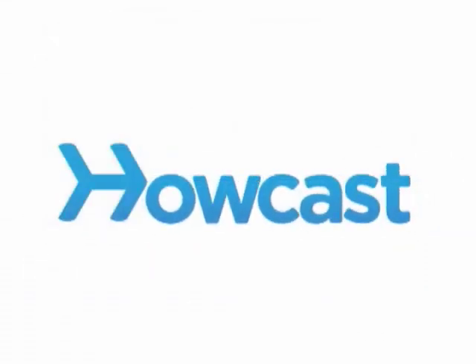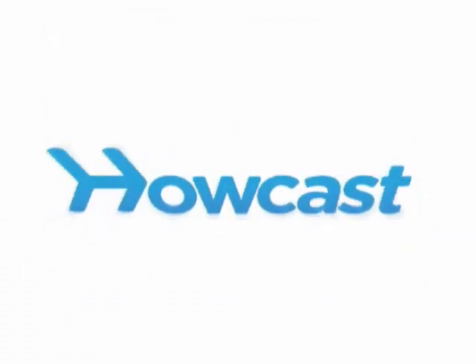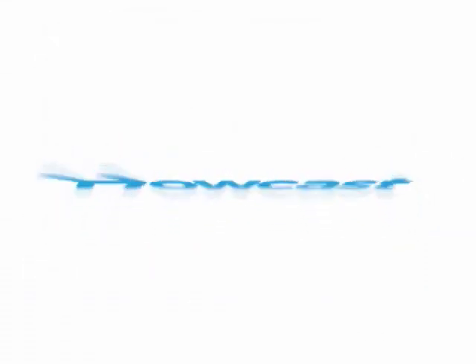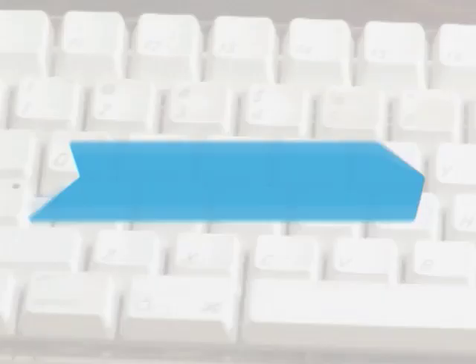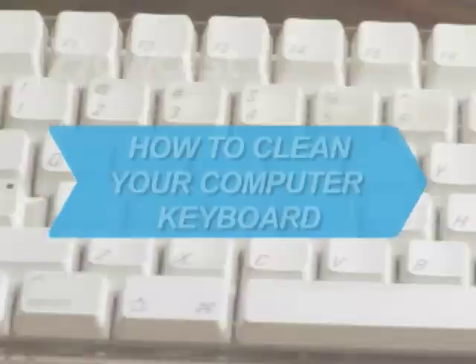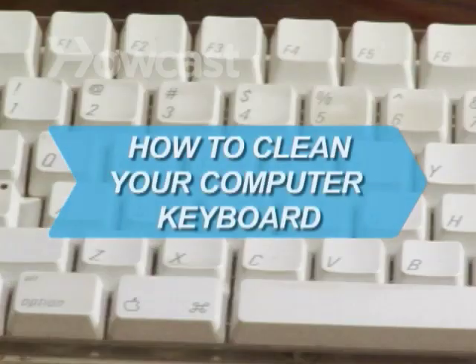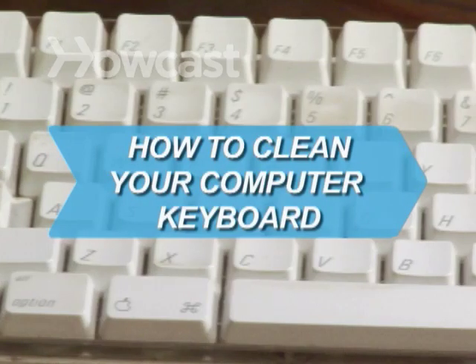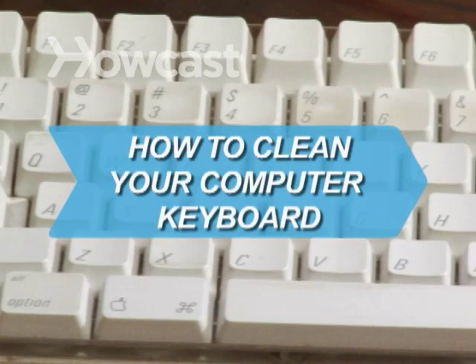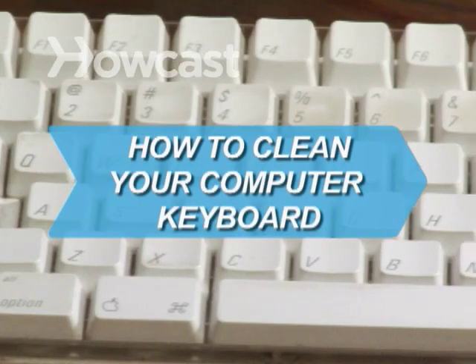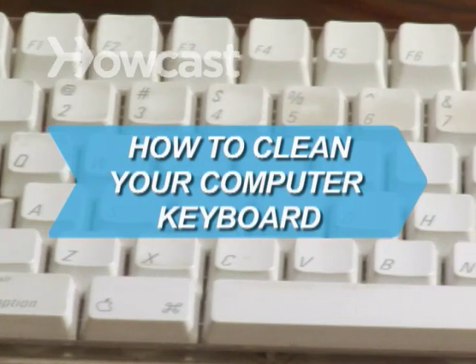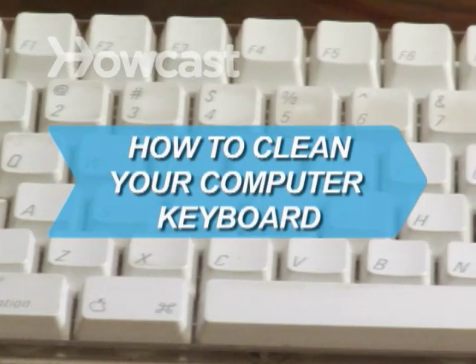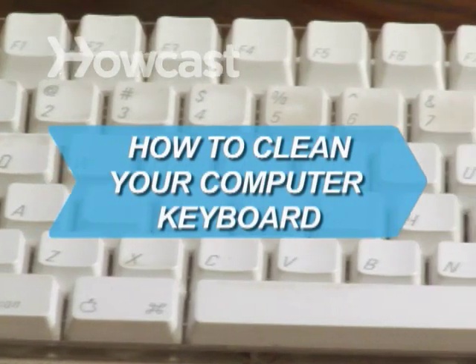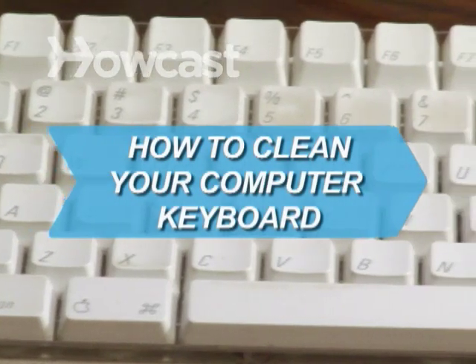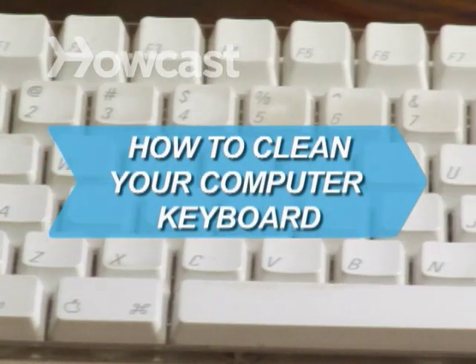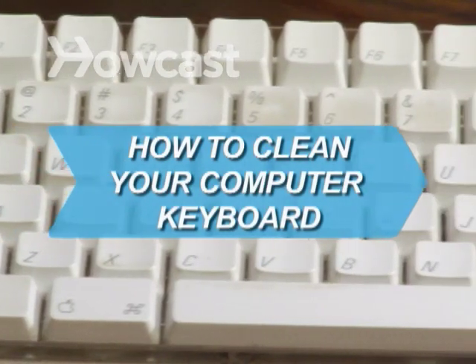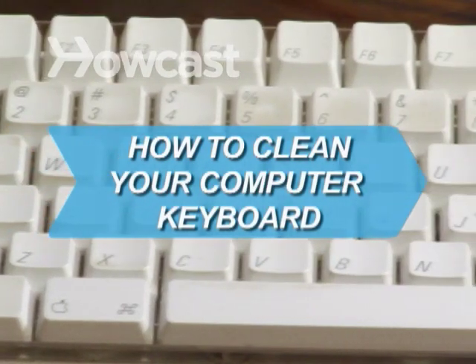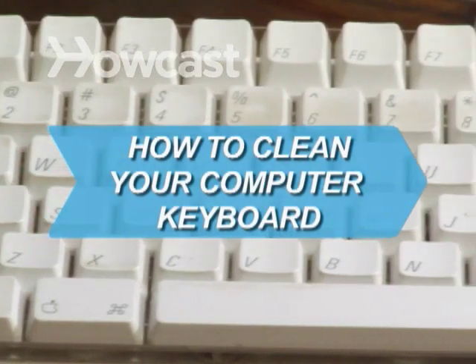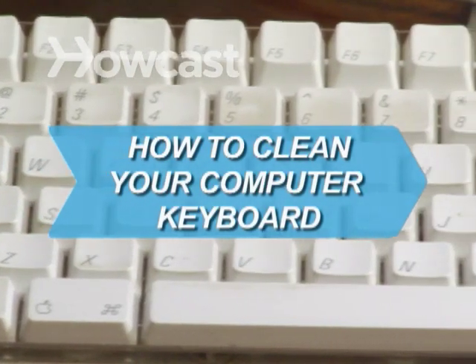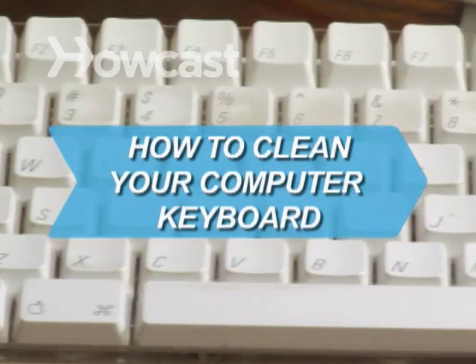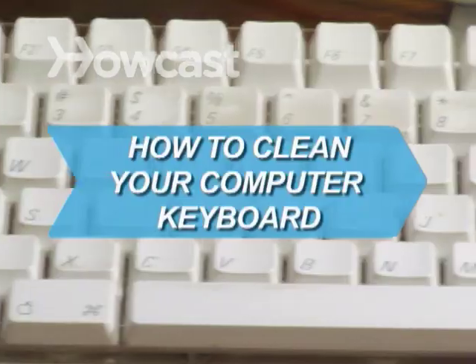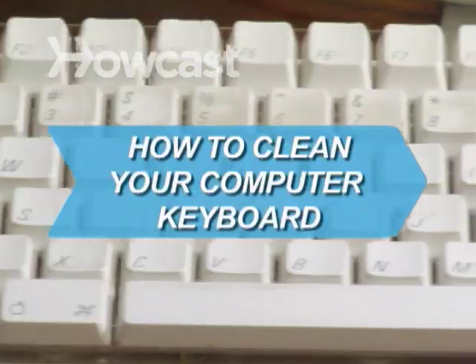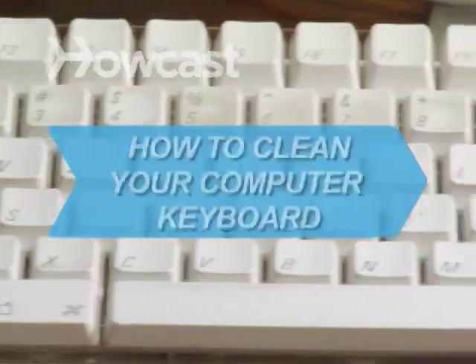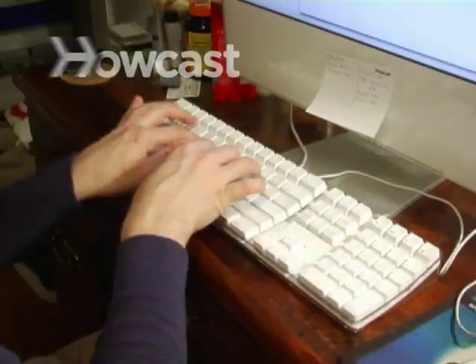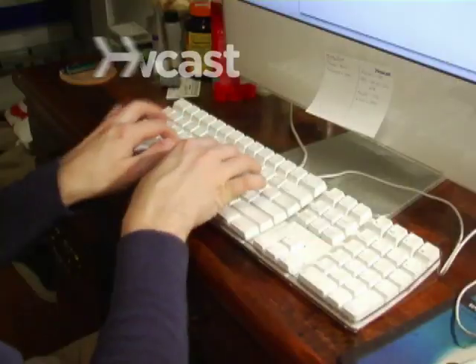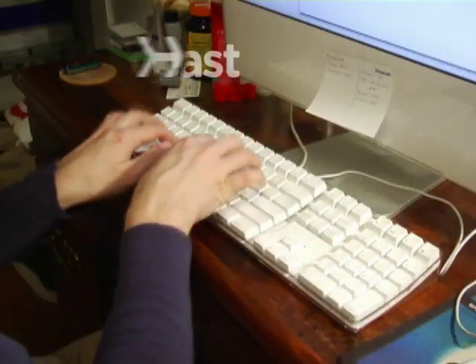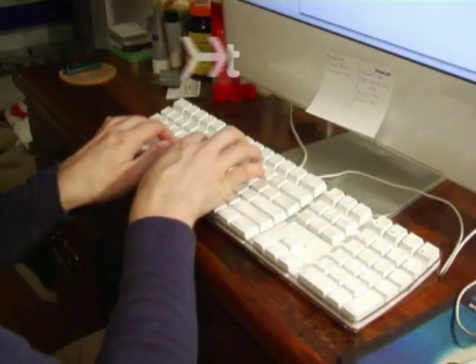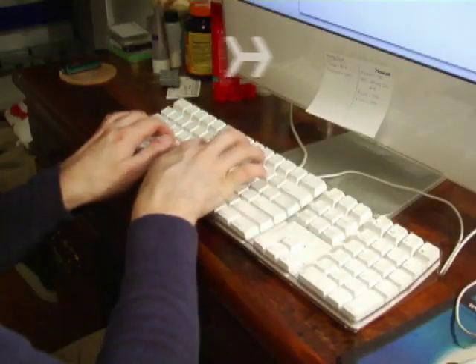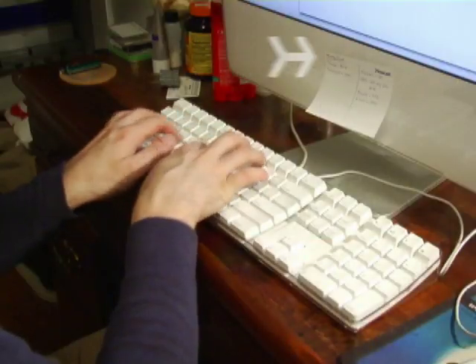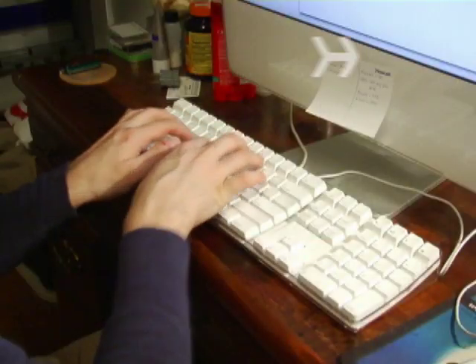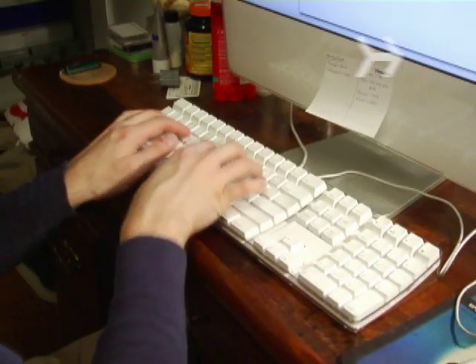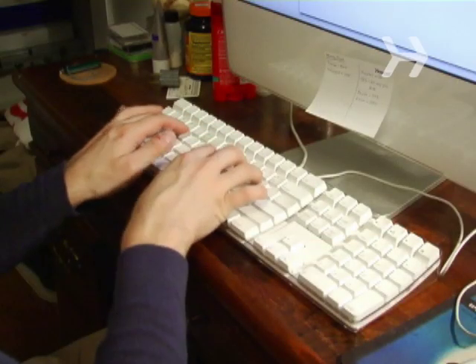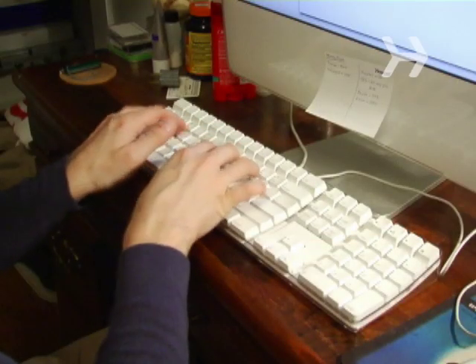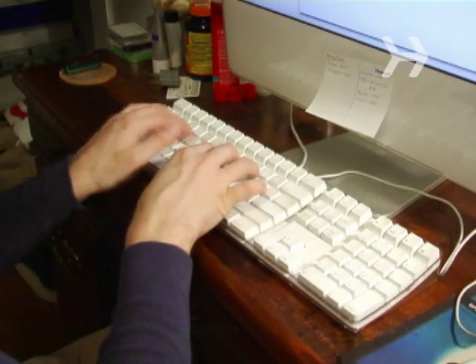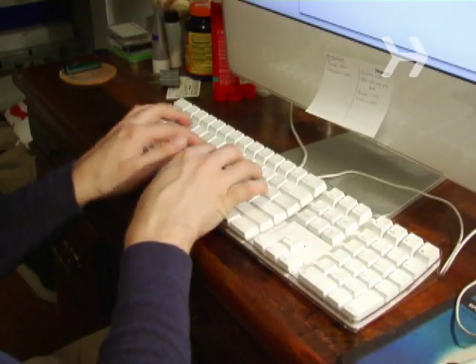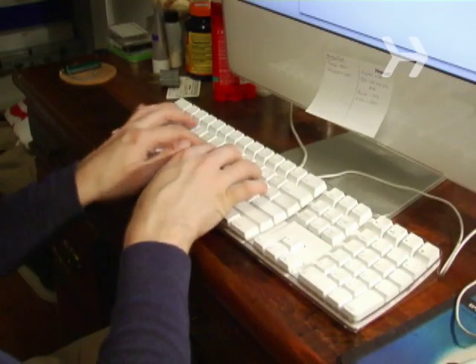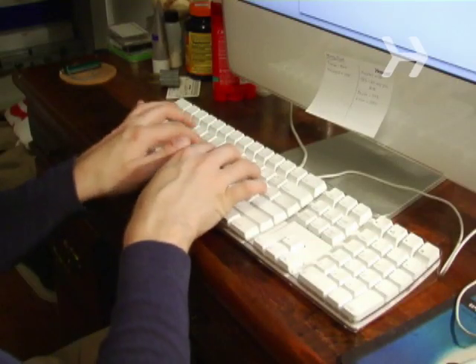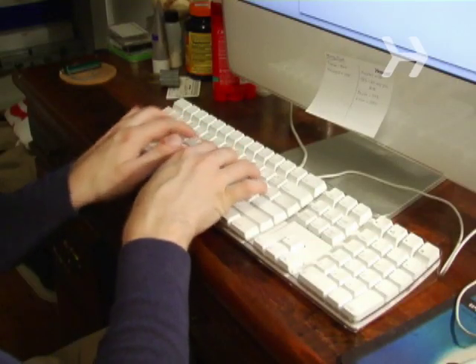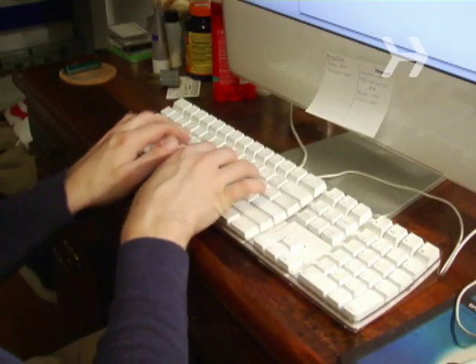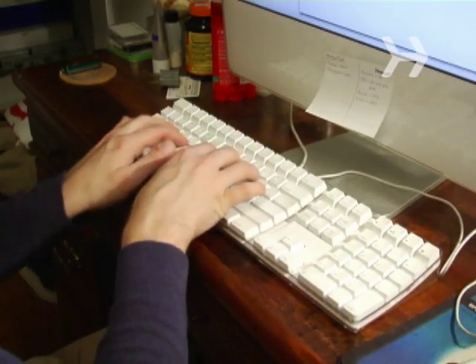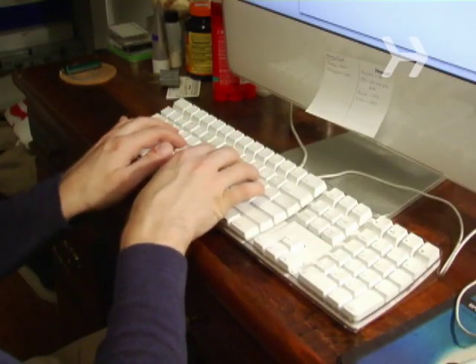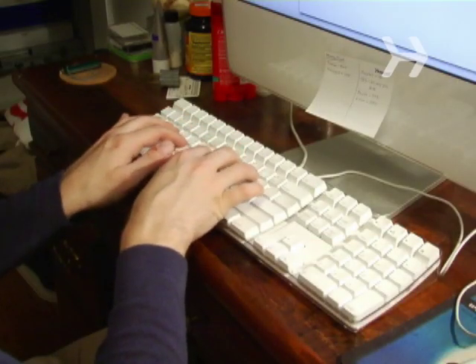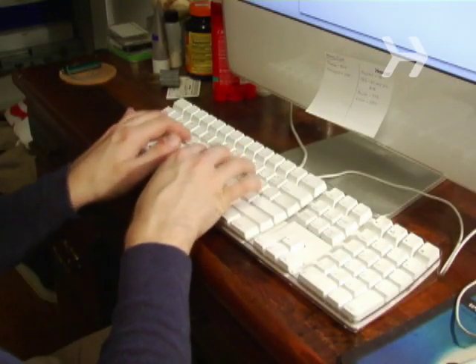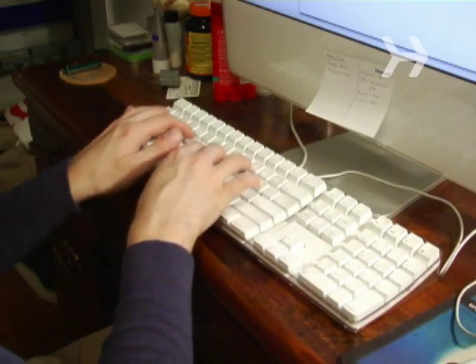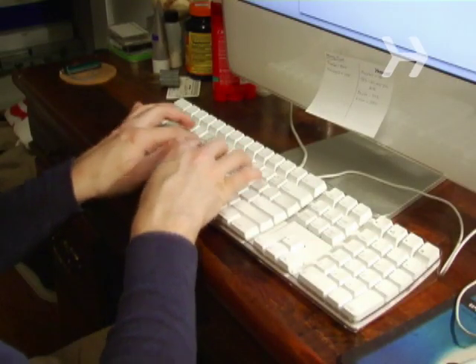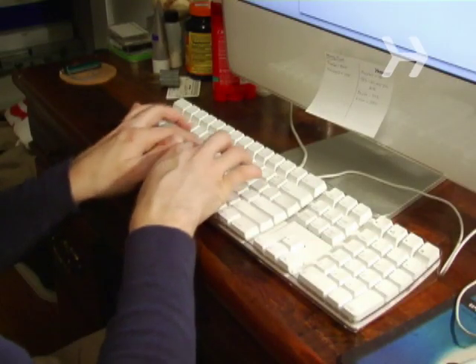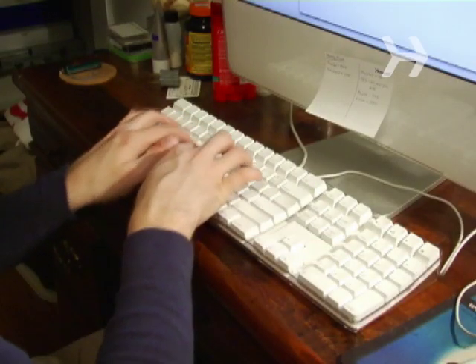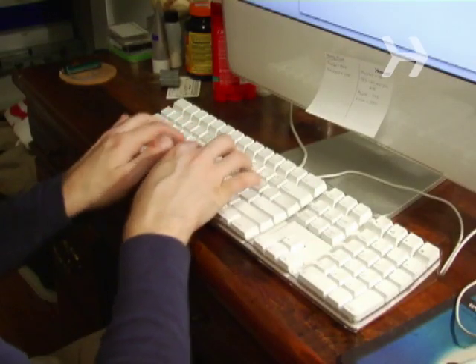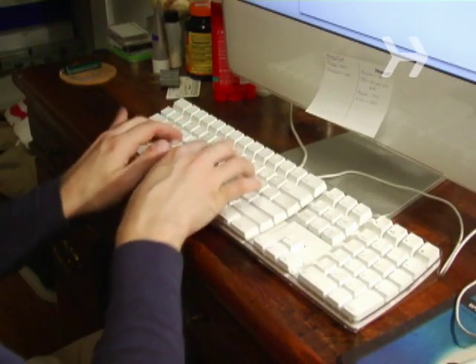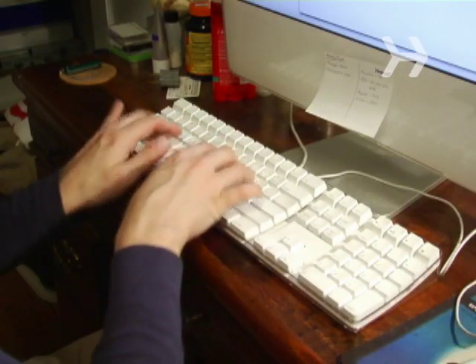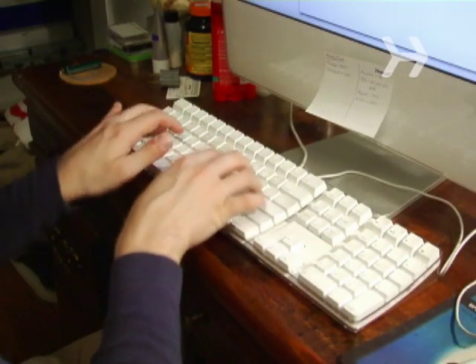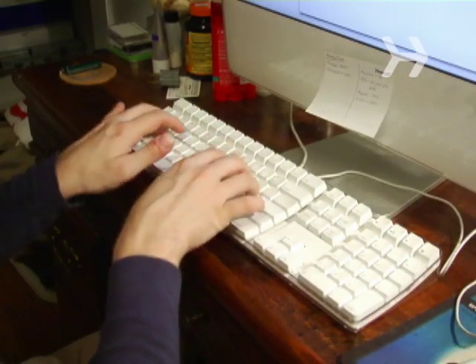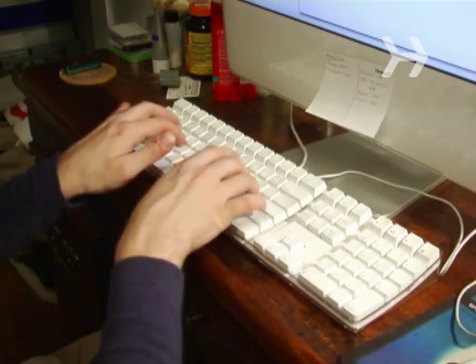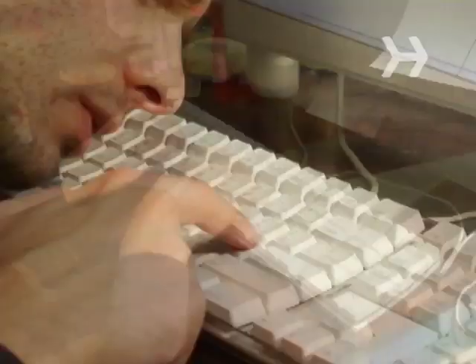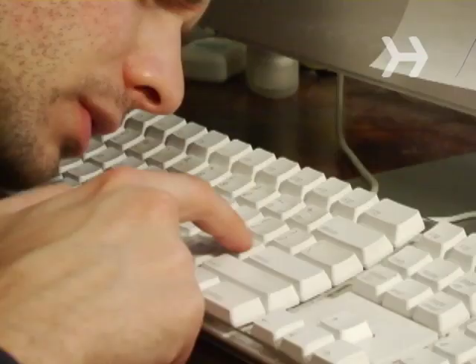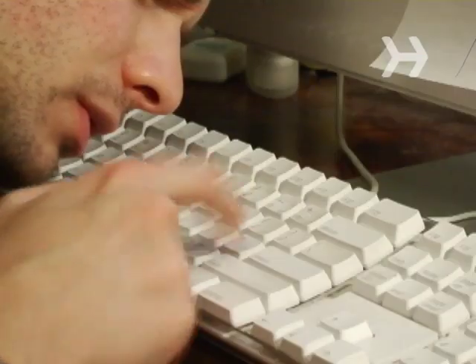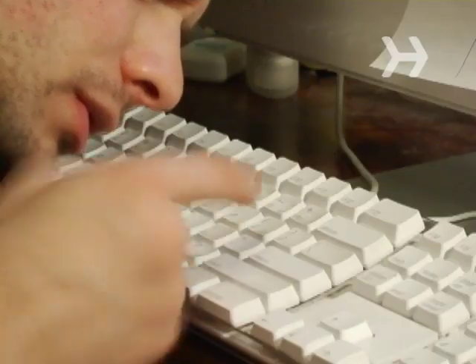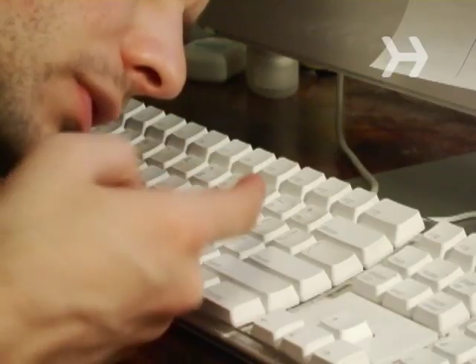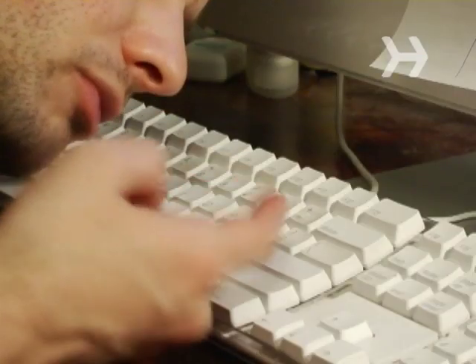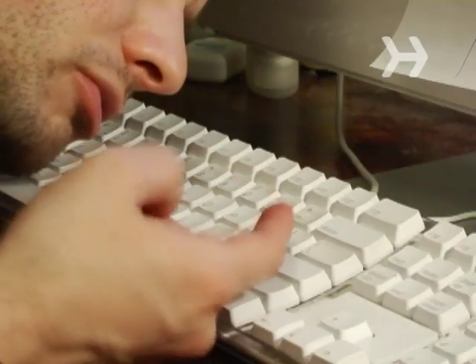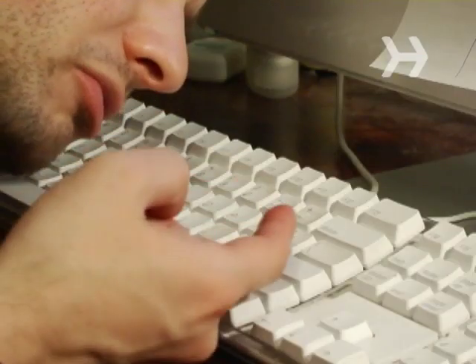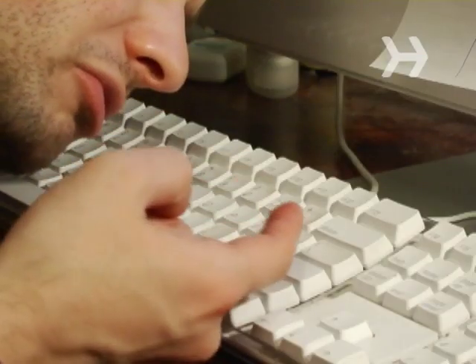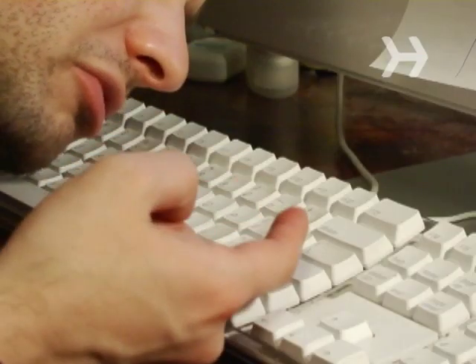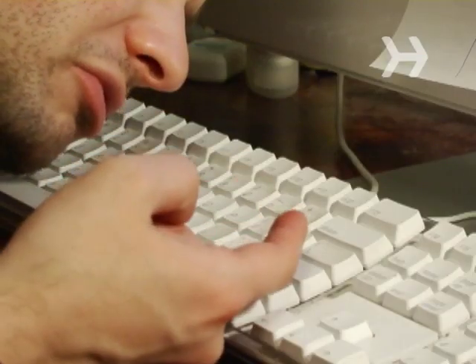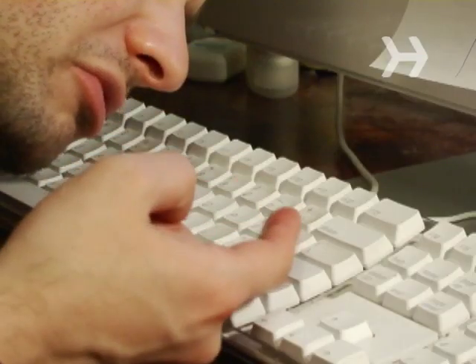How to clean your computer keyboard. Think about how many times a day you touch your keyboard. Are you ready to clean it yet?